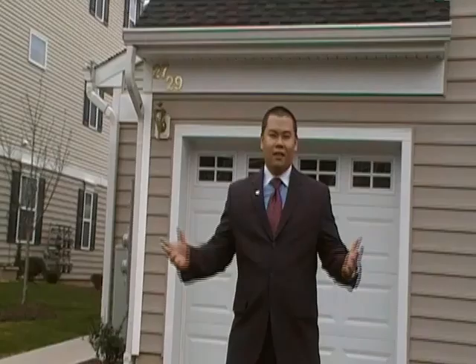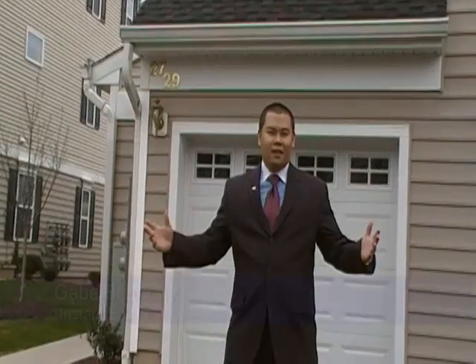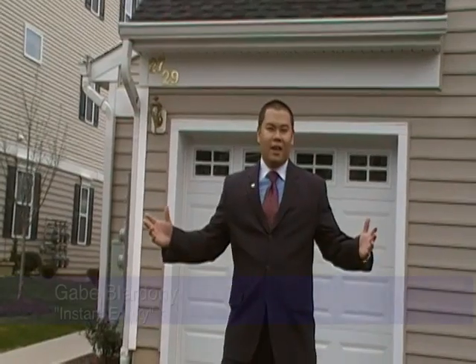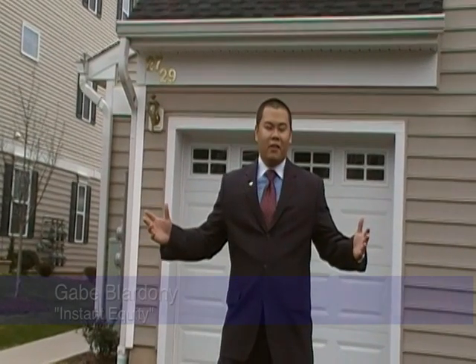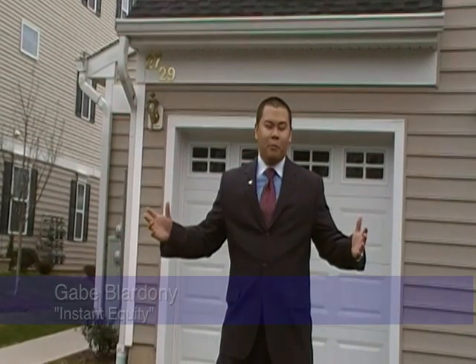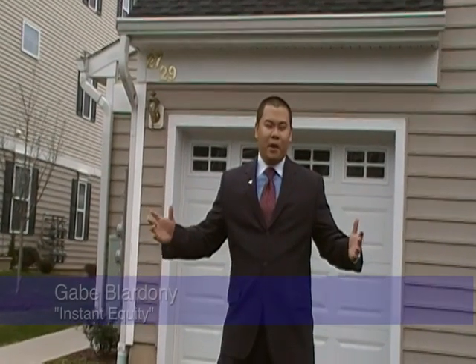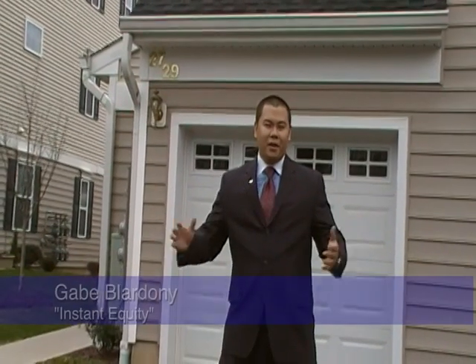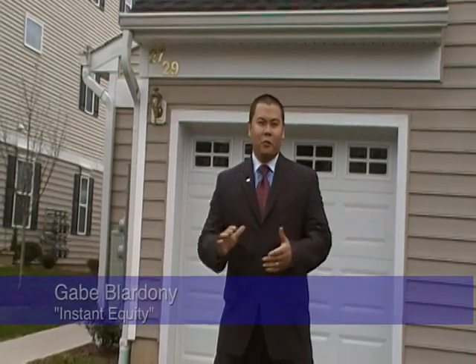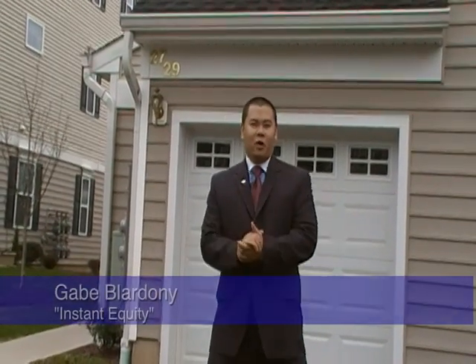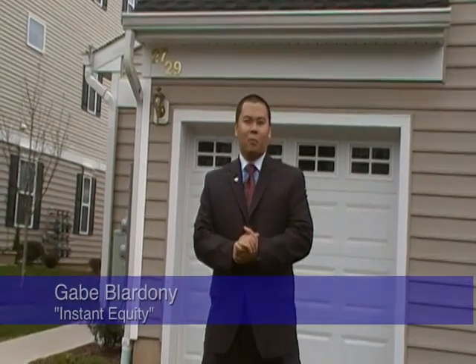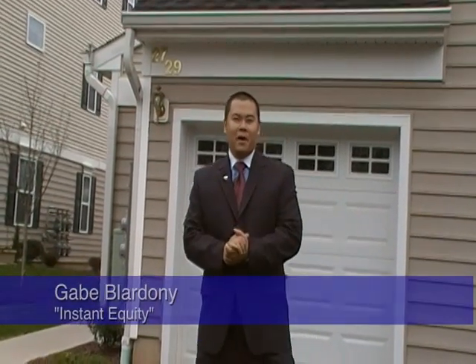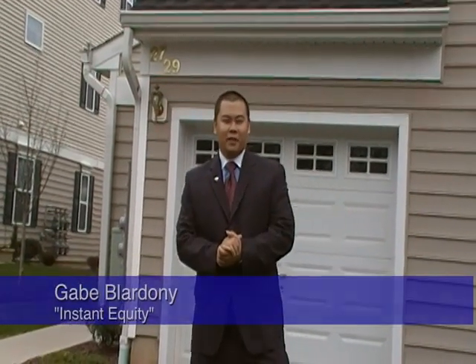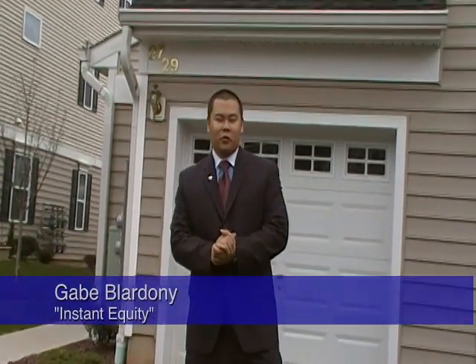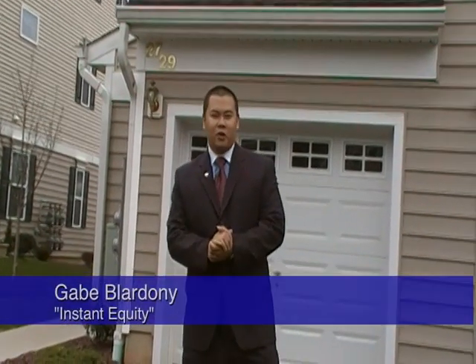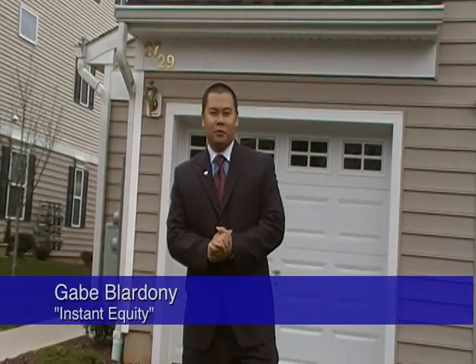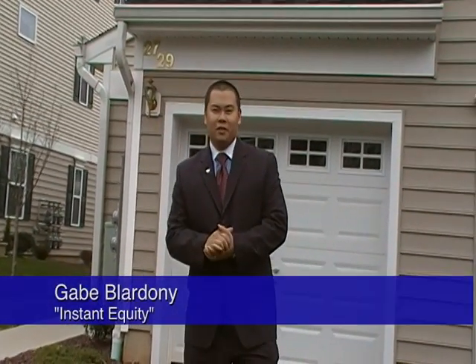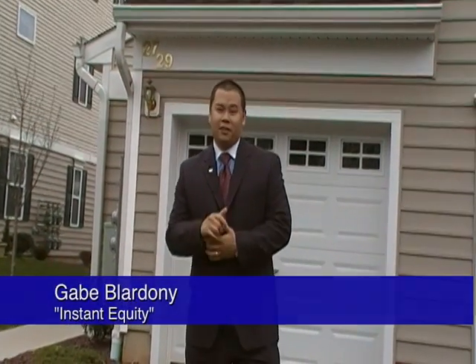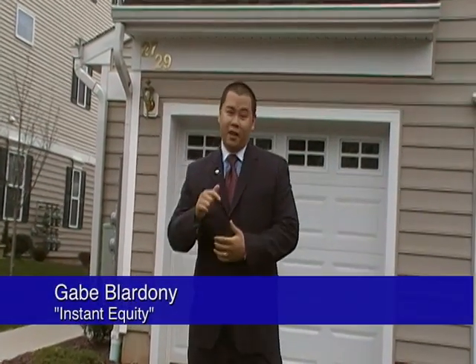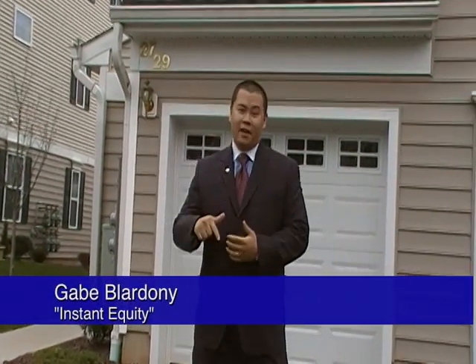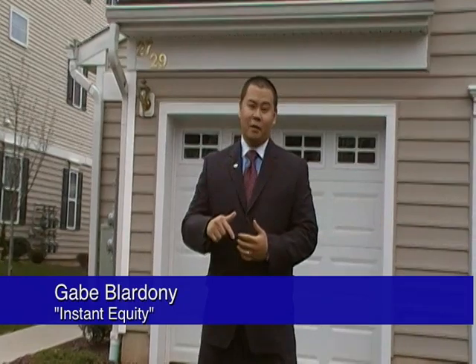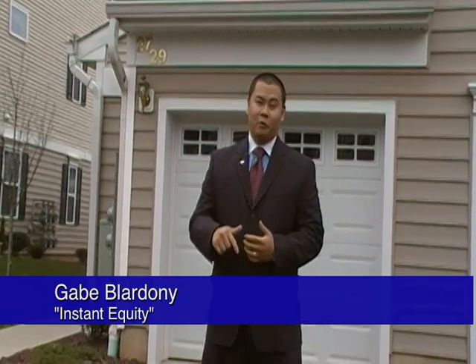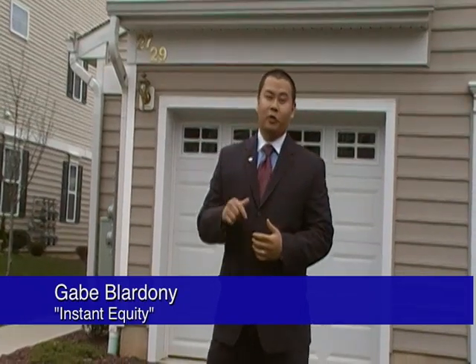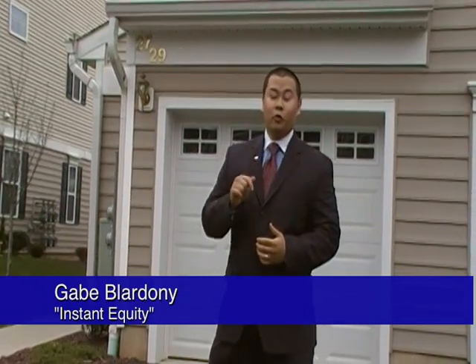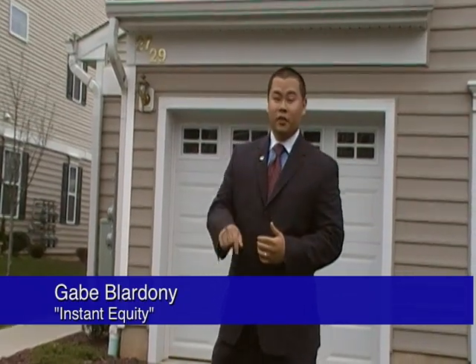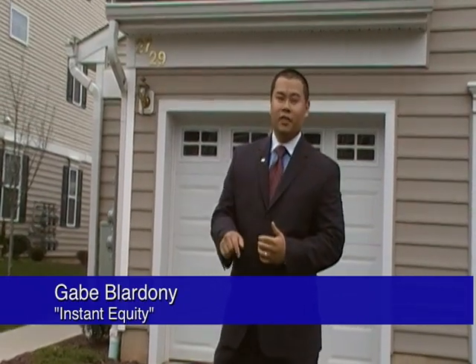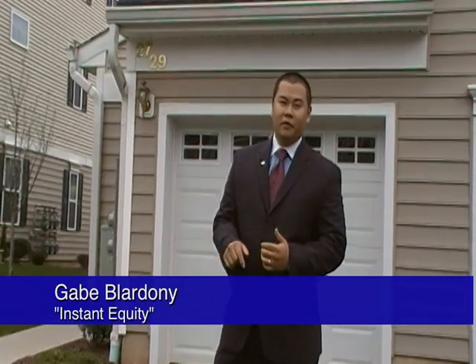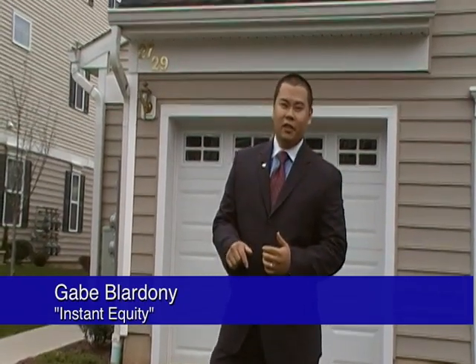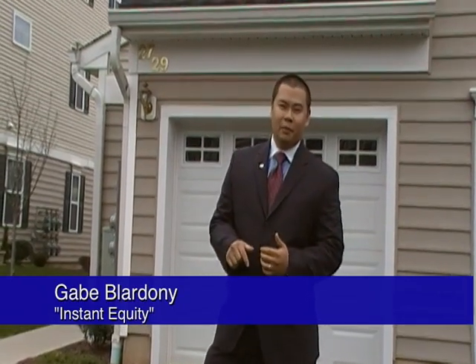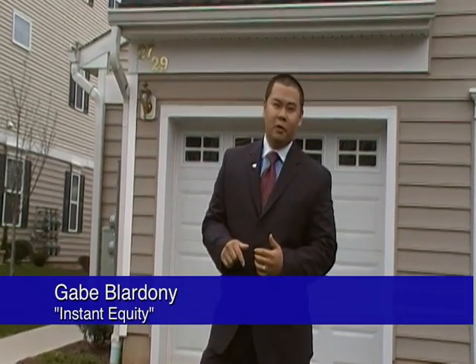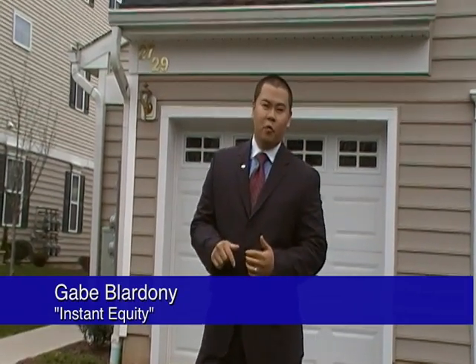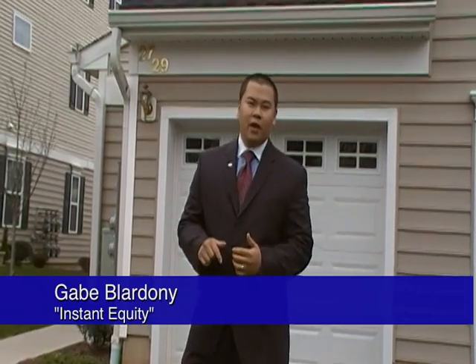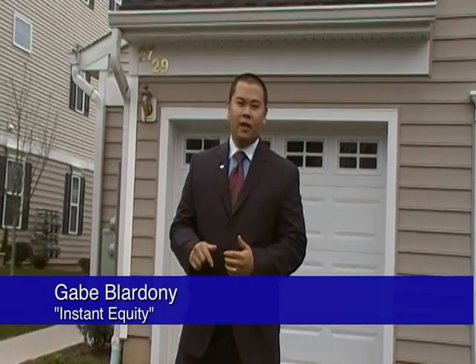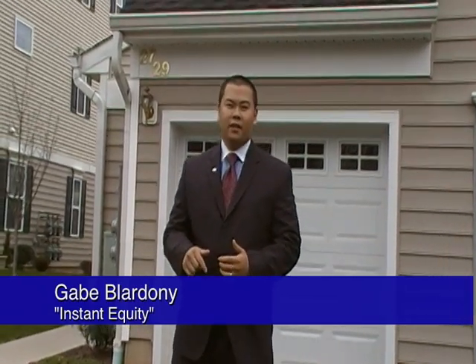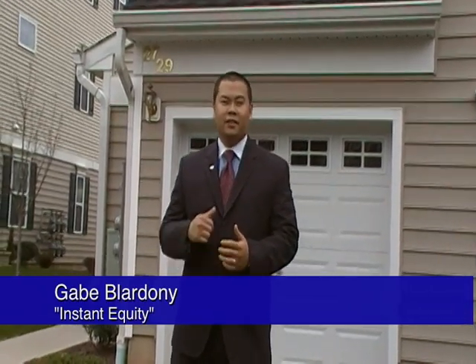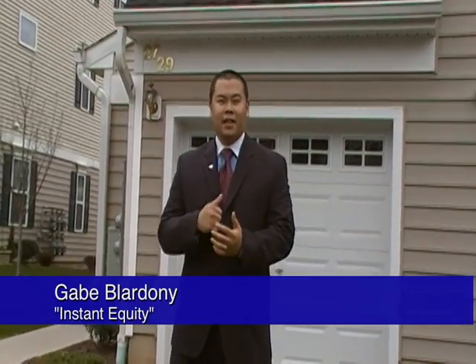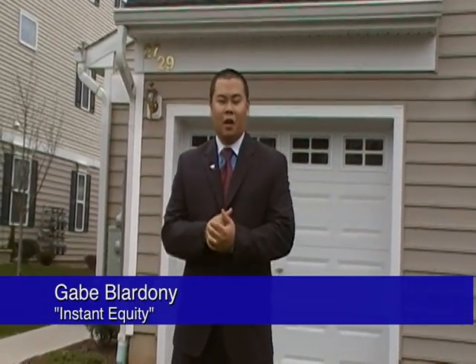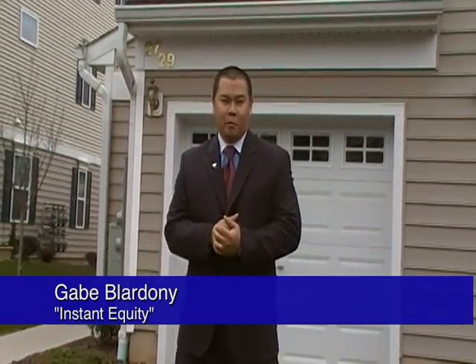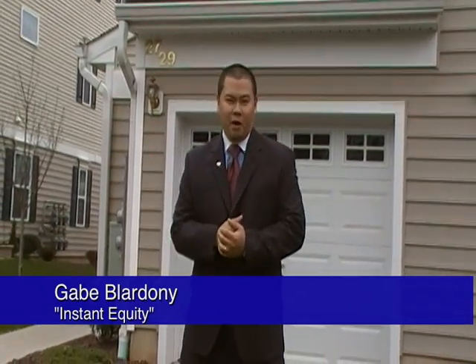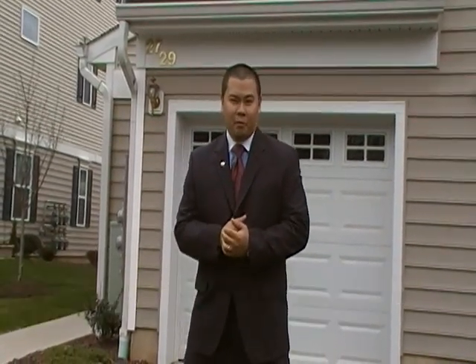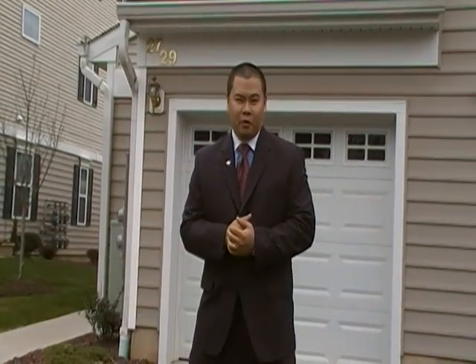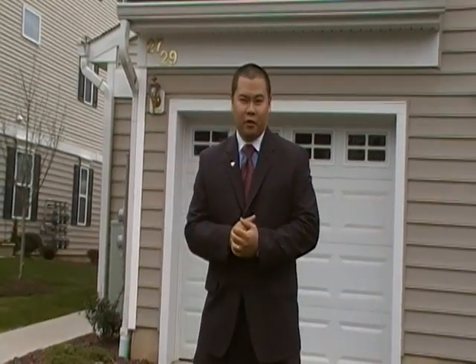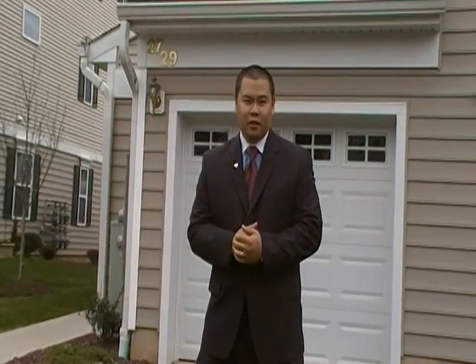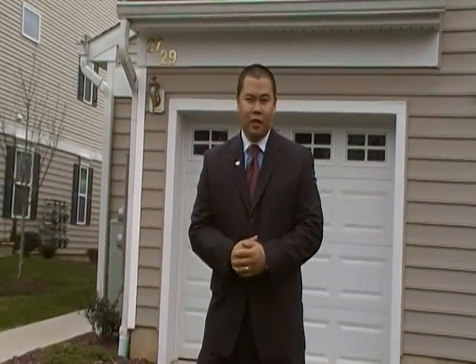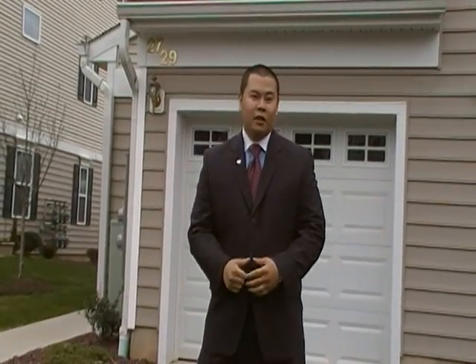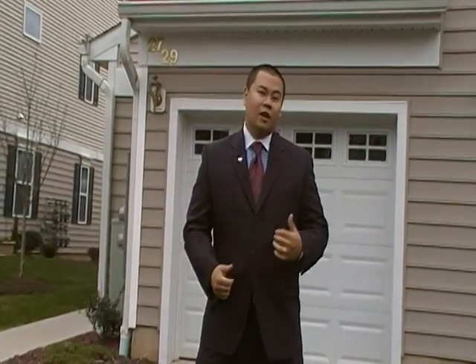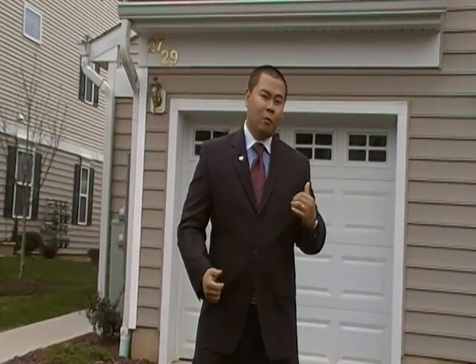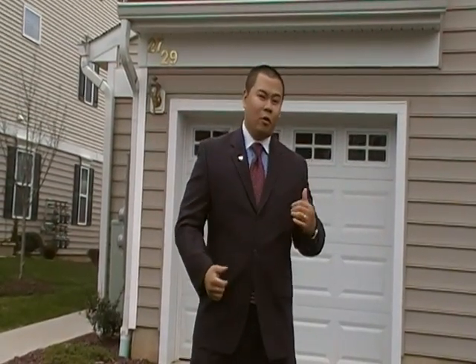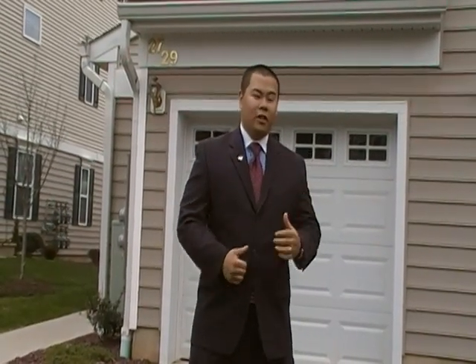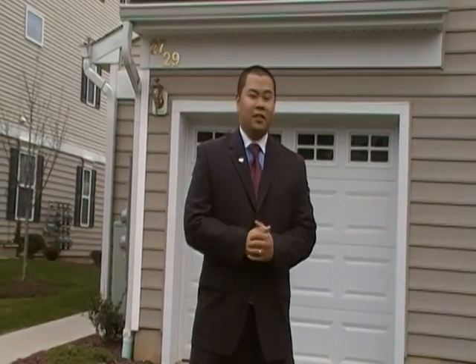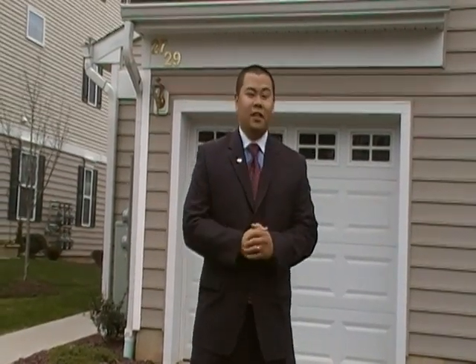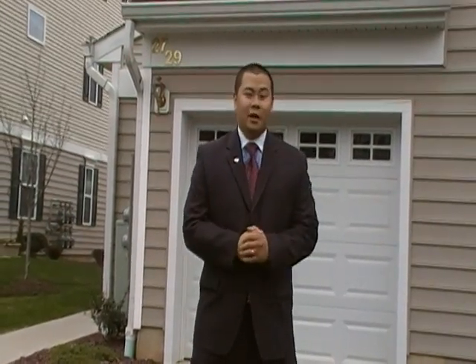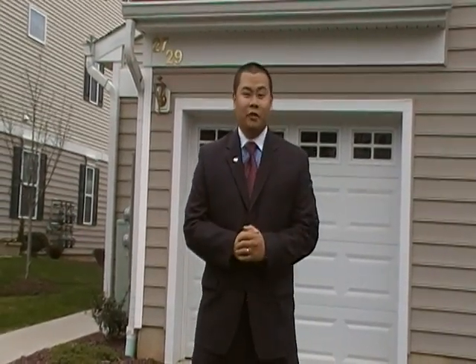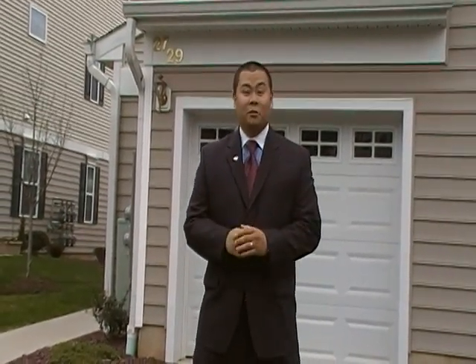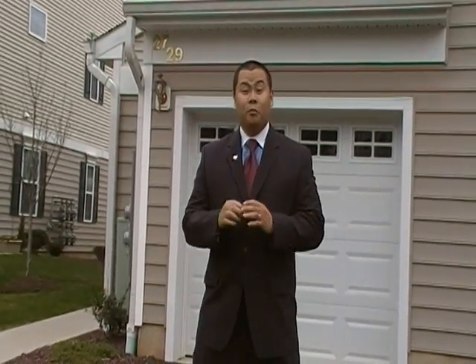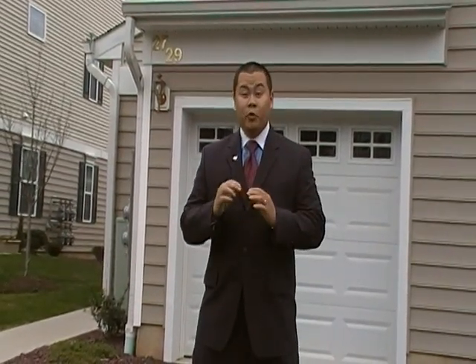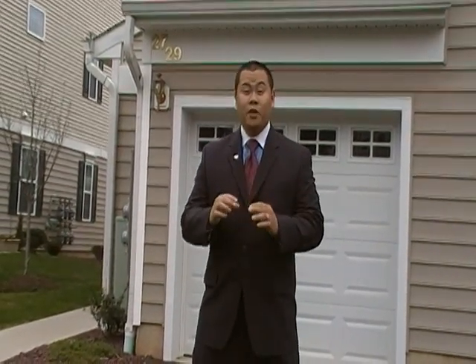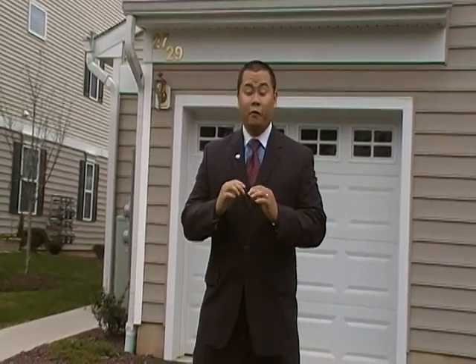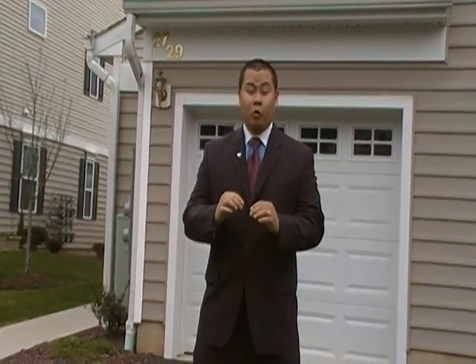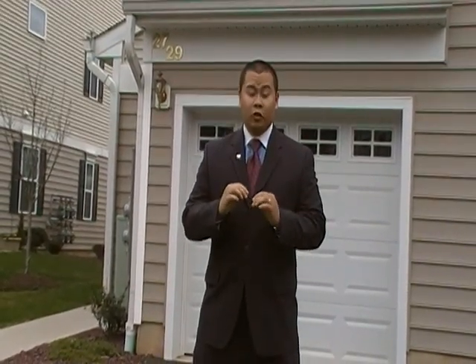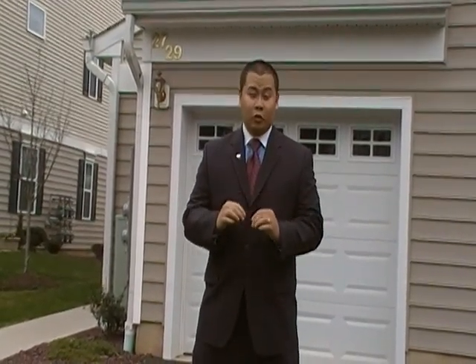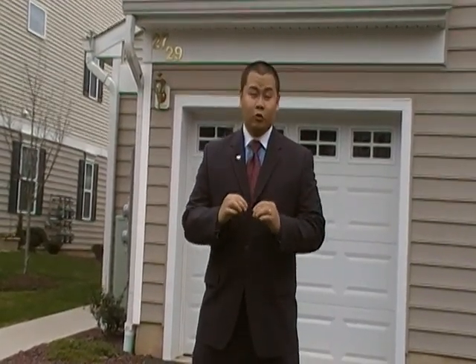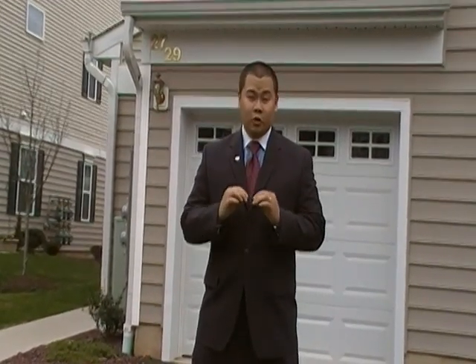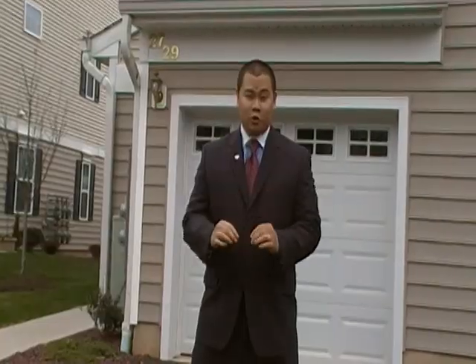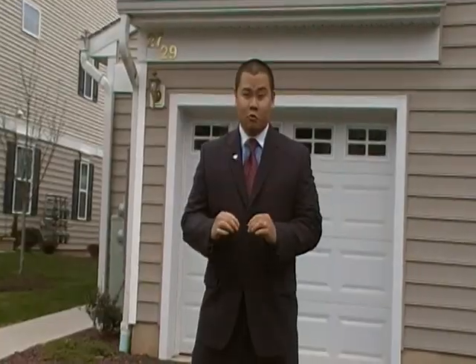Hey everybody, welcome back to Cribs. Today we're at 27 Liberty Way in South Boundborough. Come on, let's check out this pre-foreclosure home.